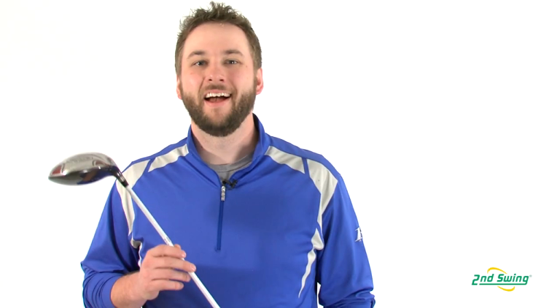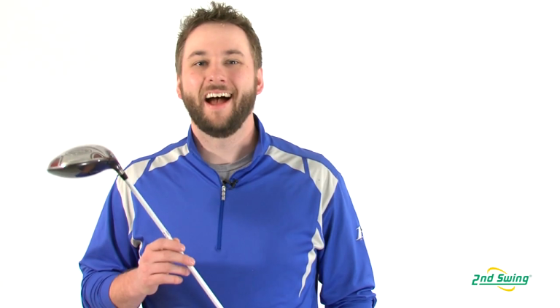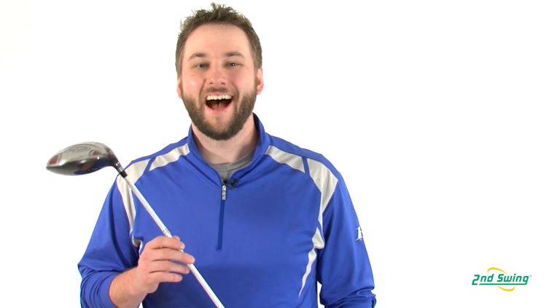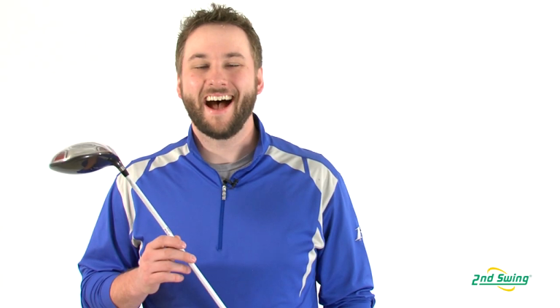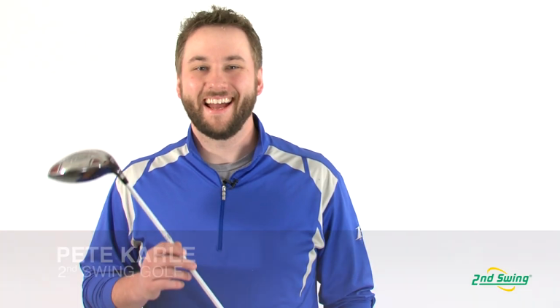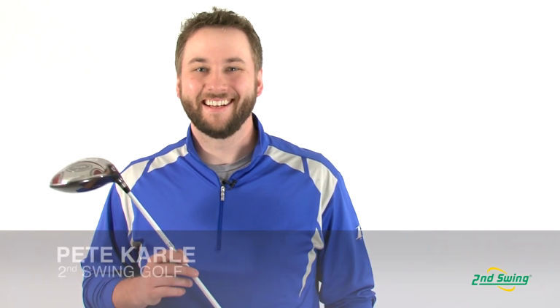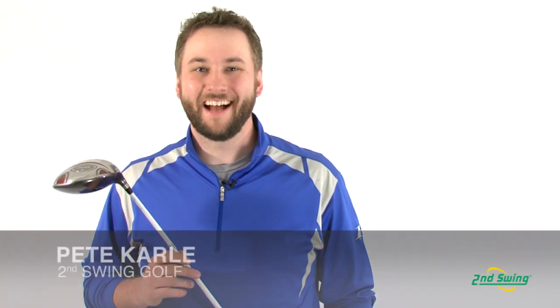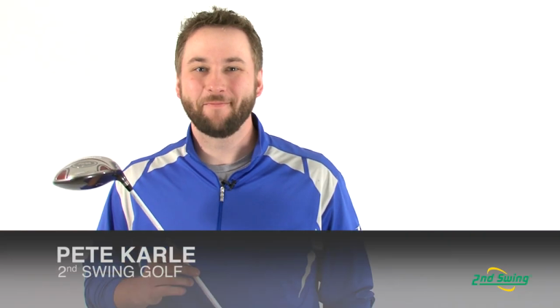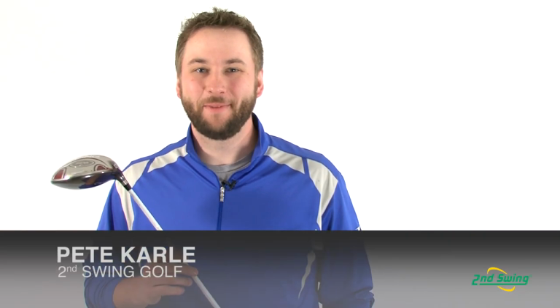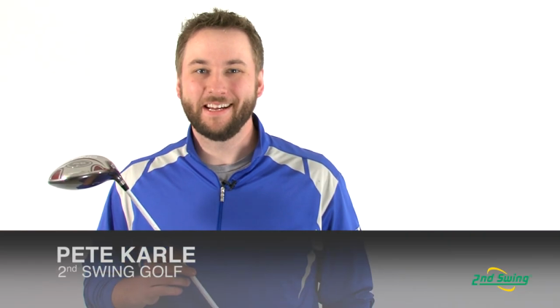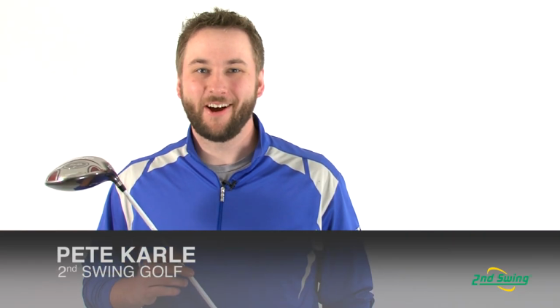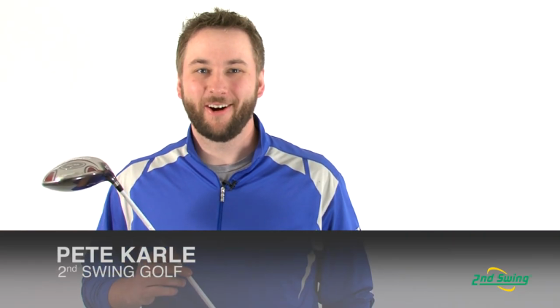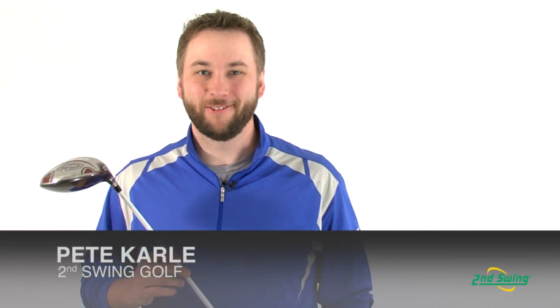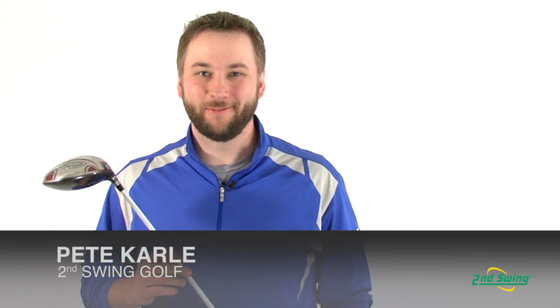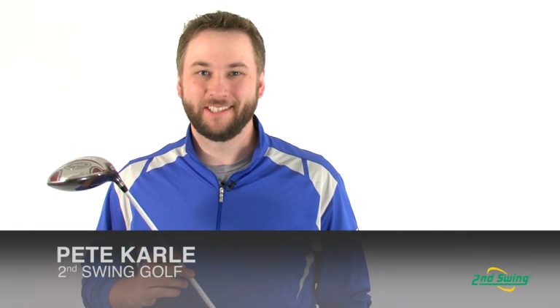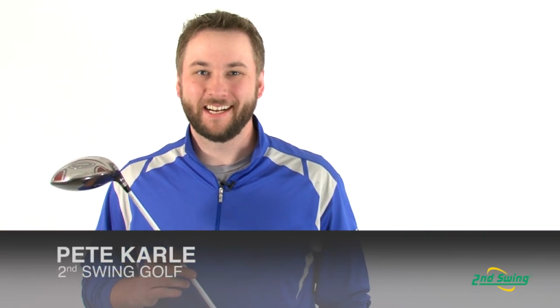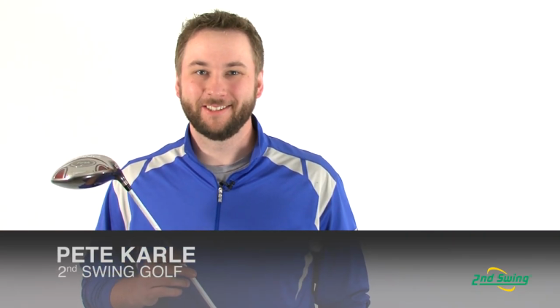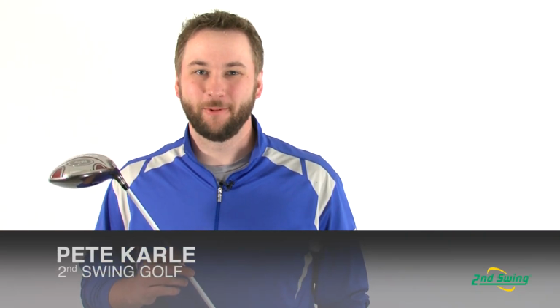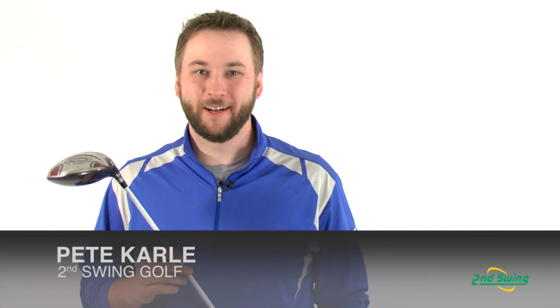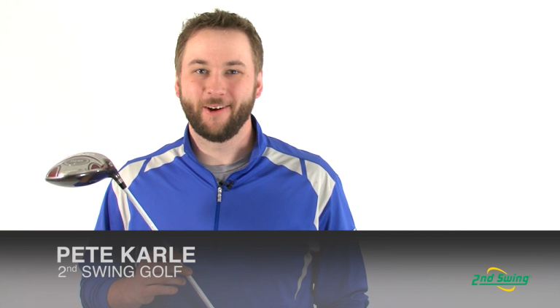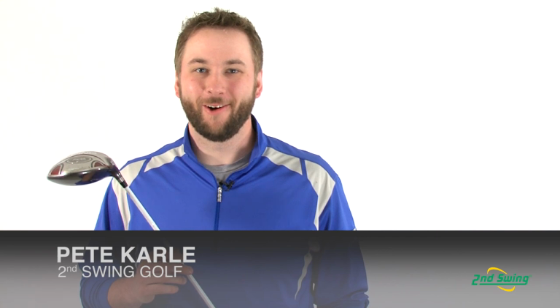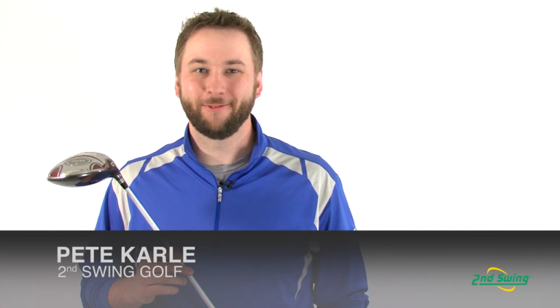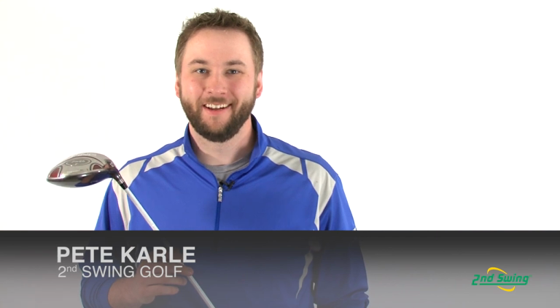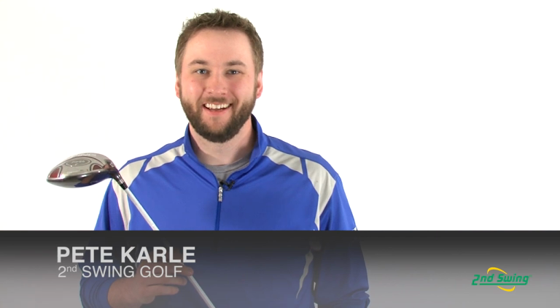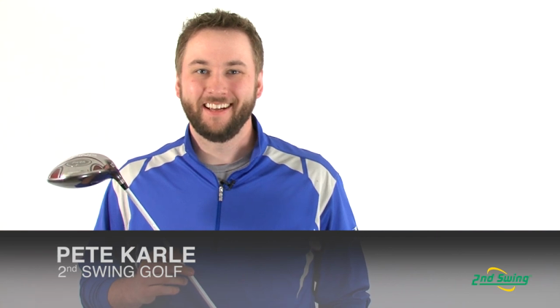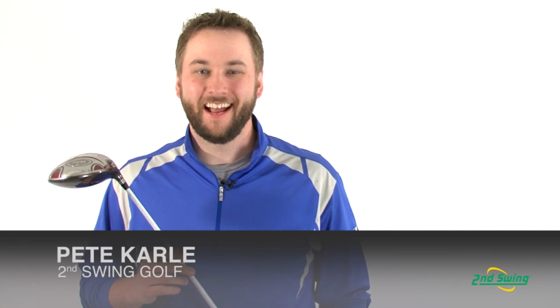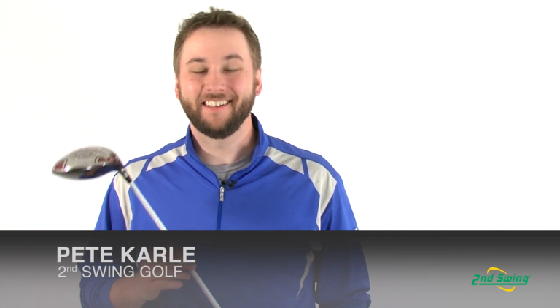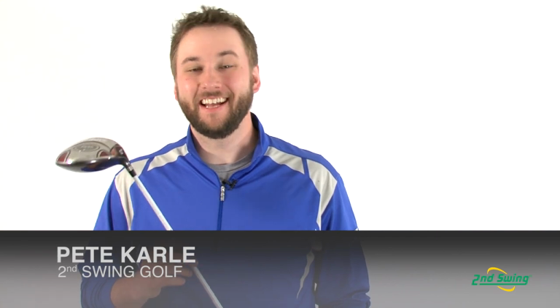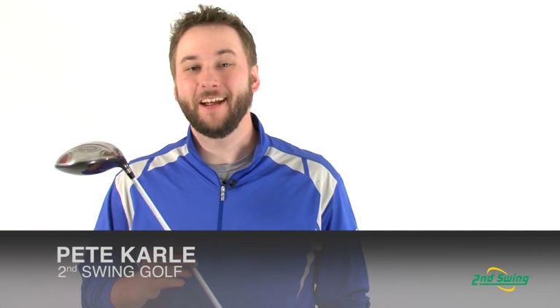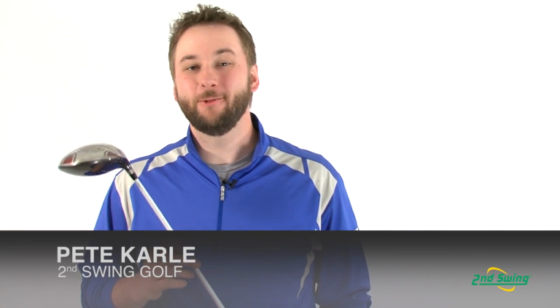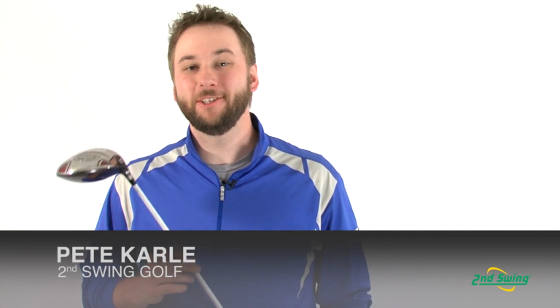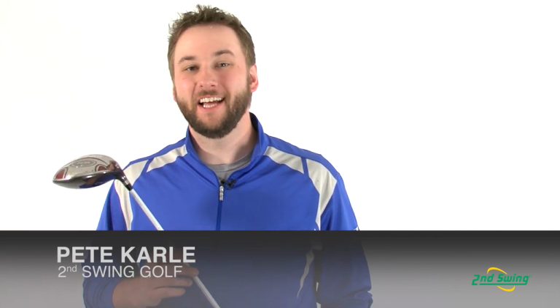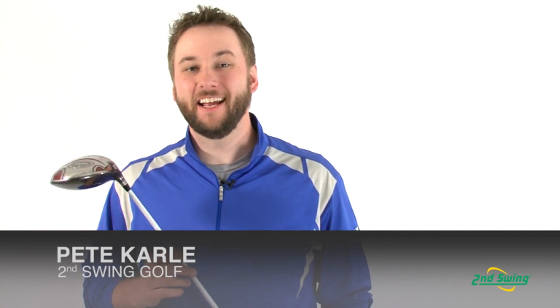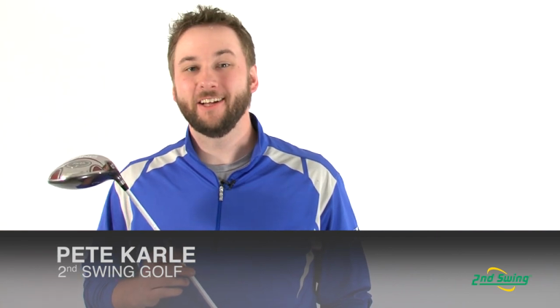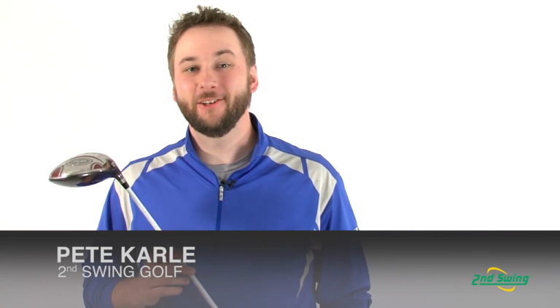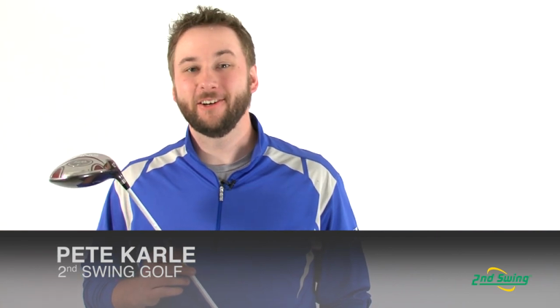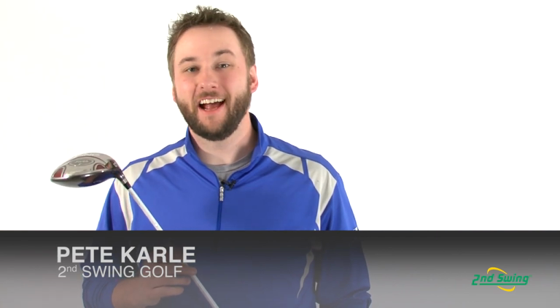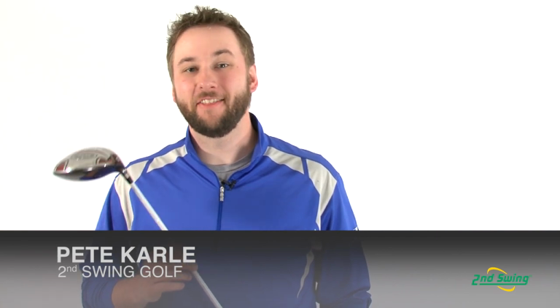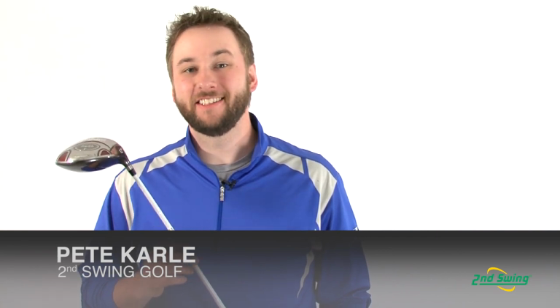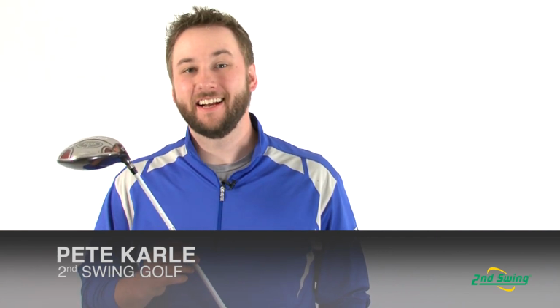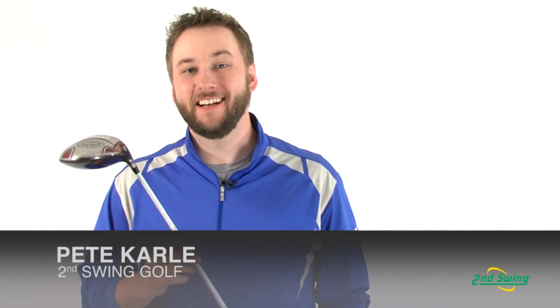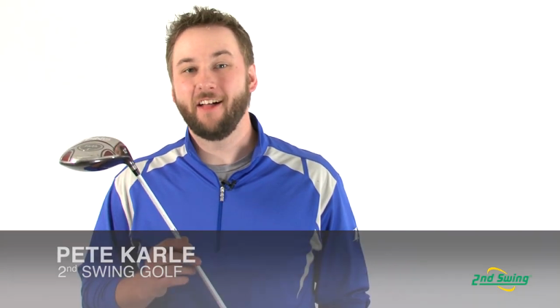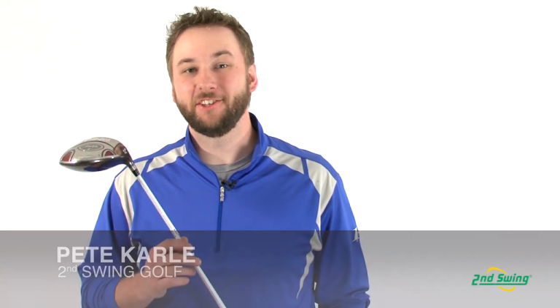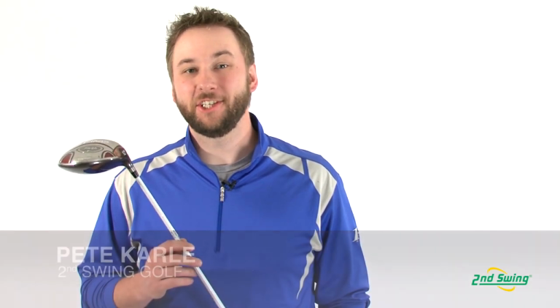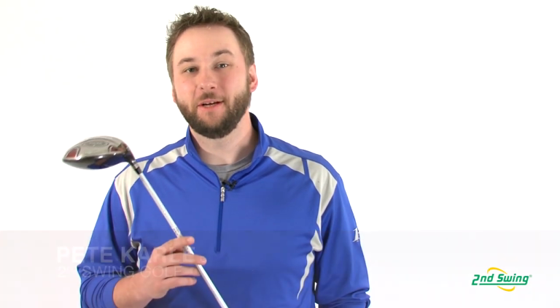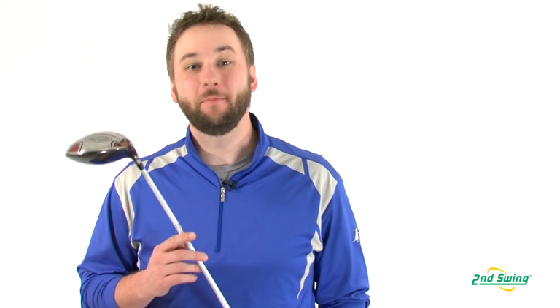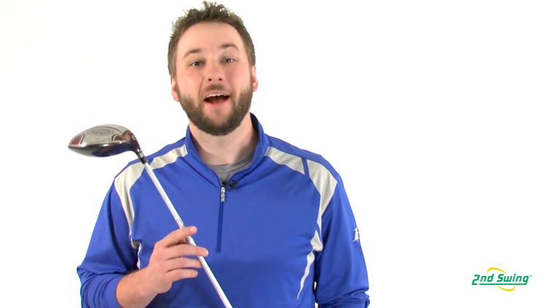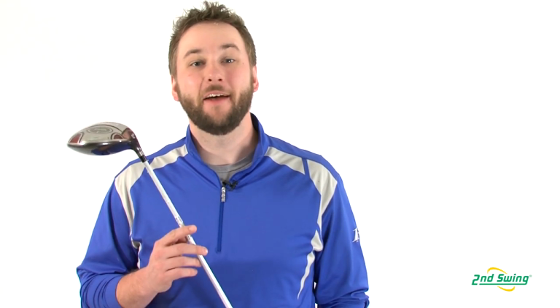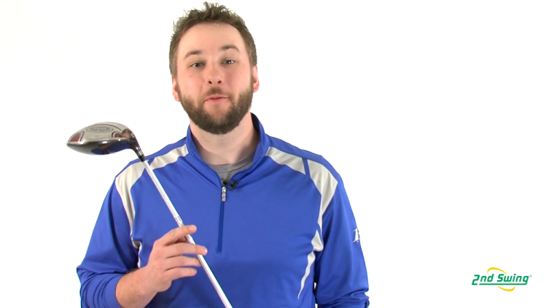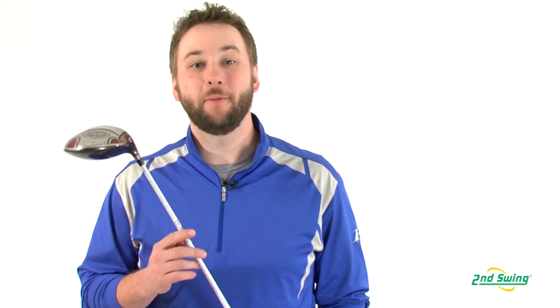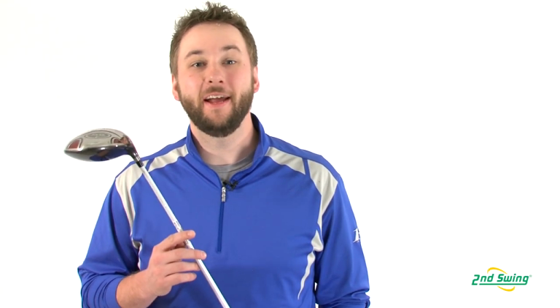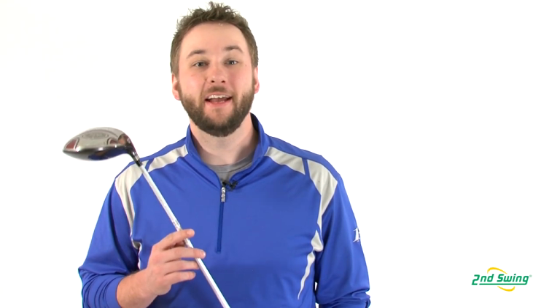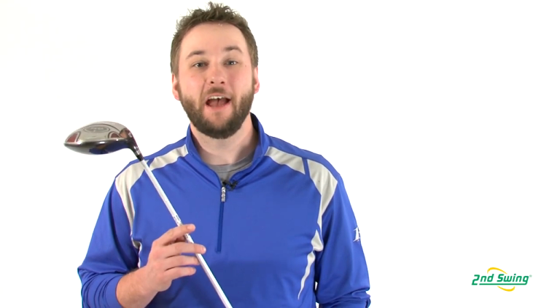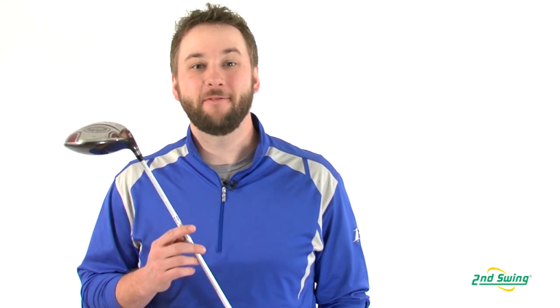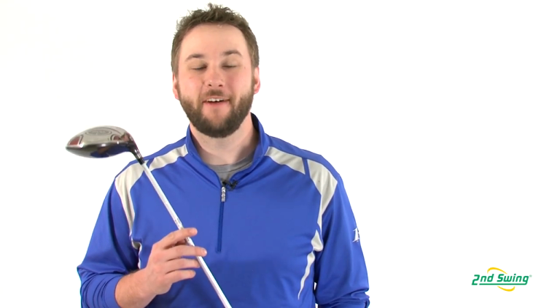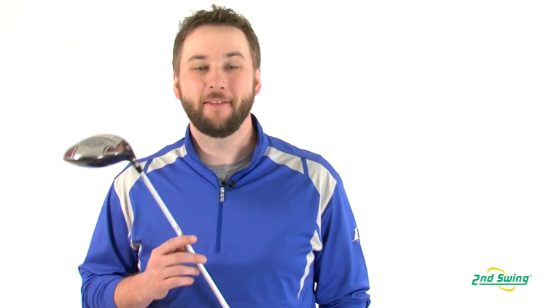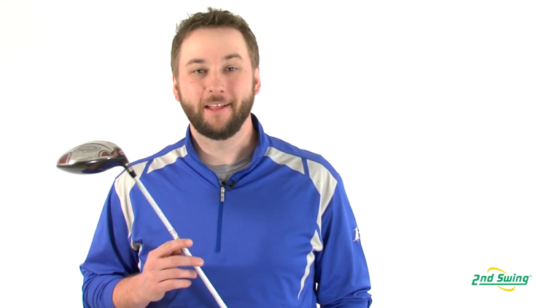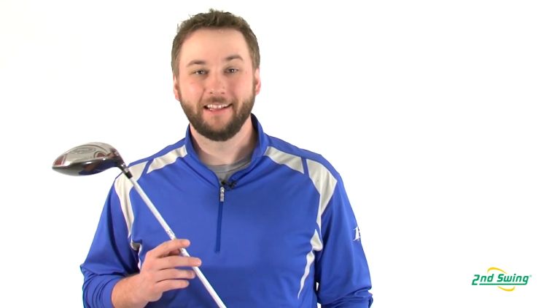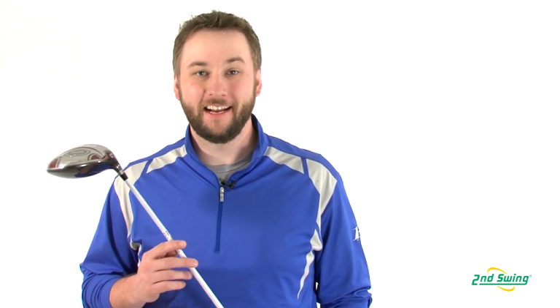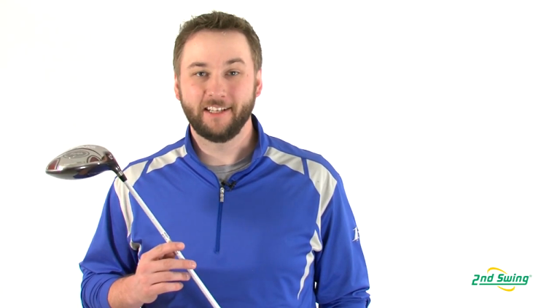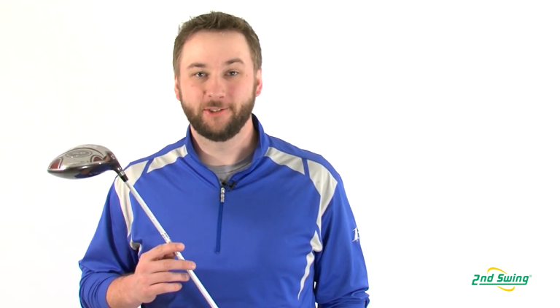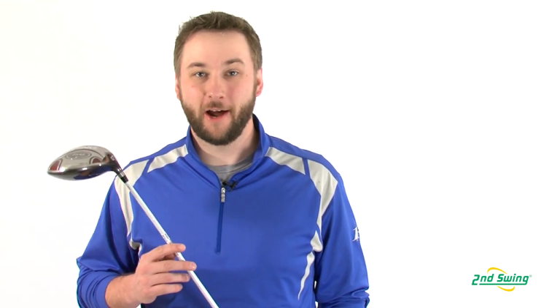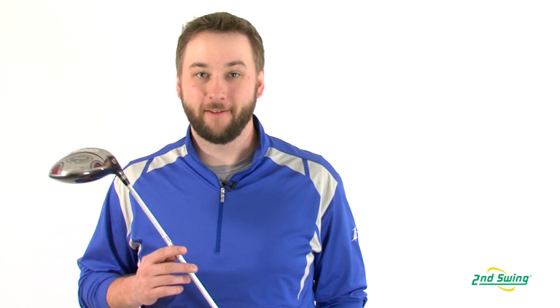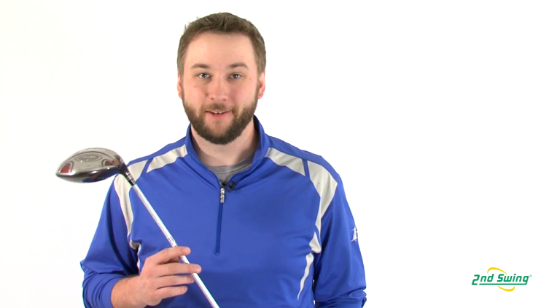Hi, I'm Pete Carl from Second Swing Golf, and today we're taking a look at the technology behind the Ping Faith Ladies Driver.